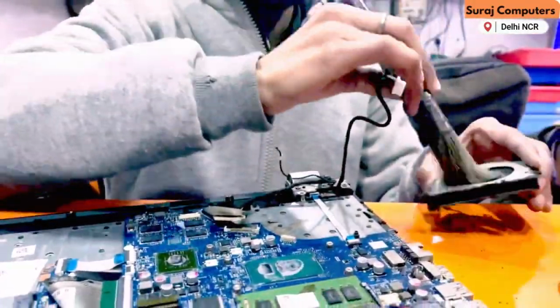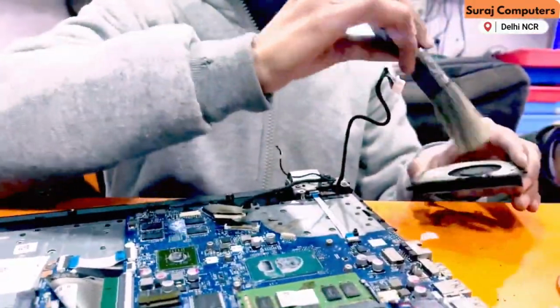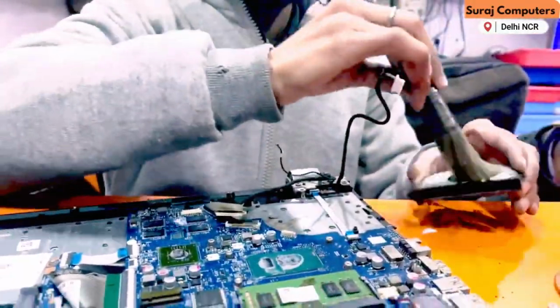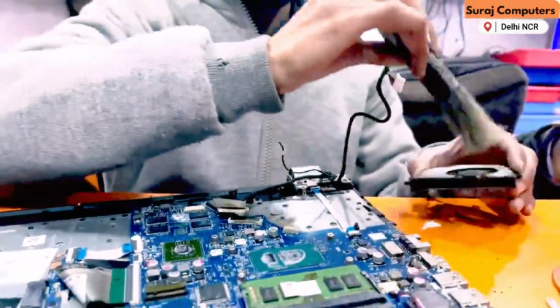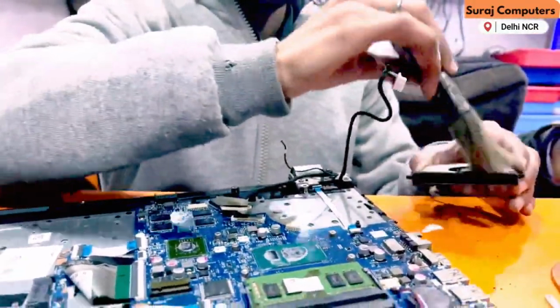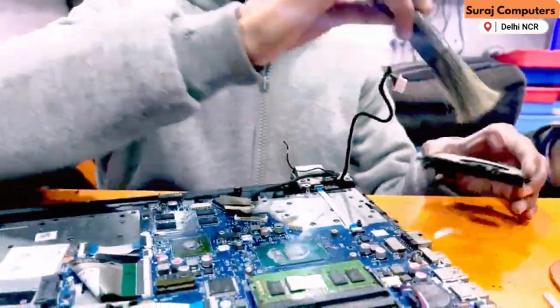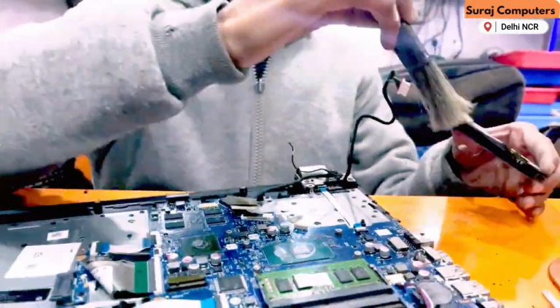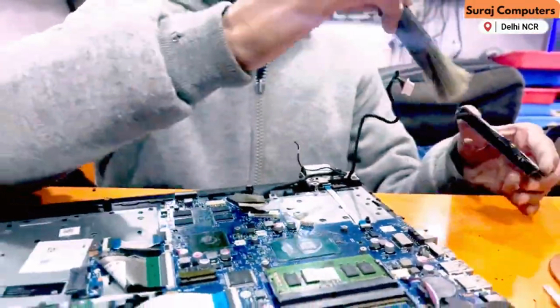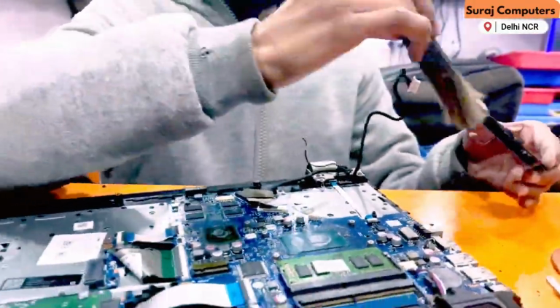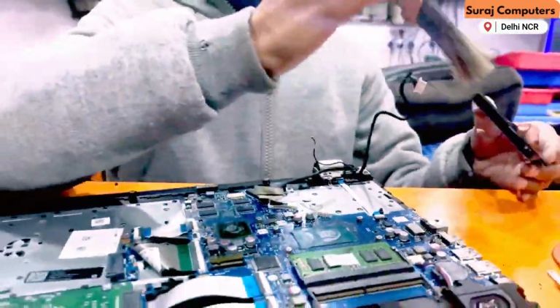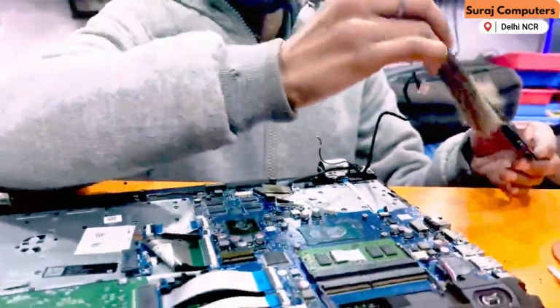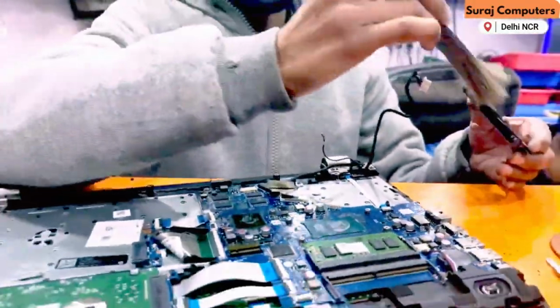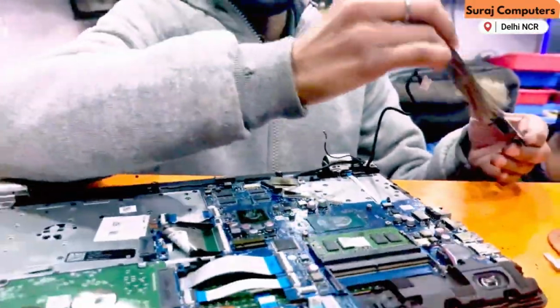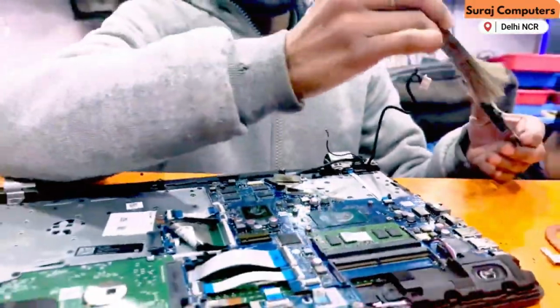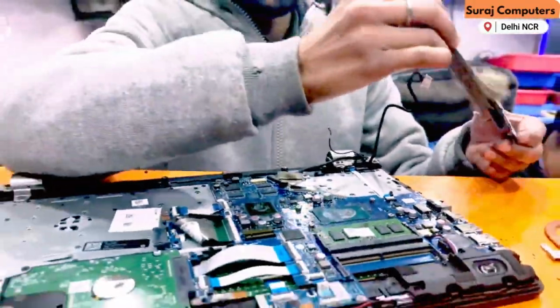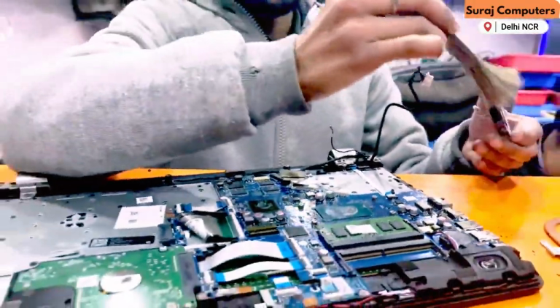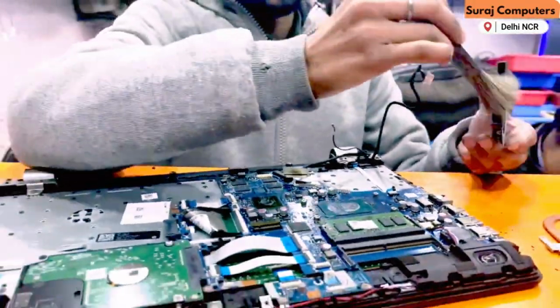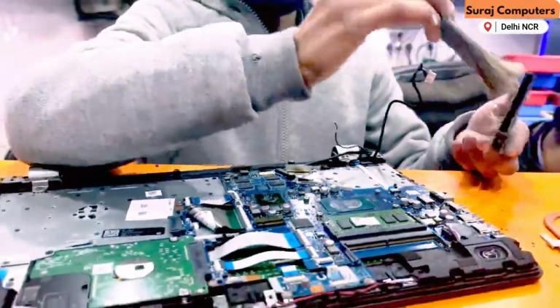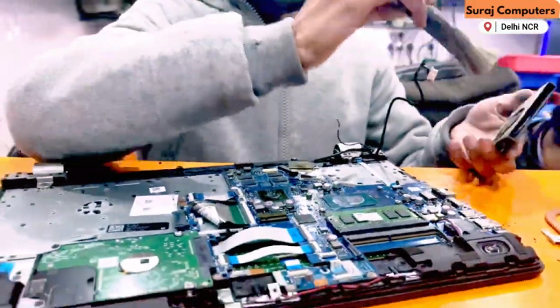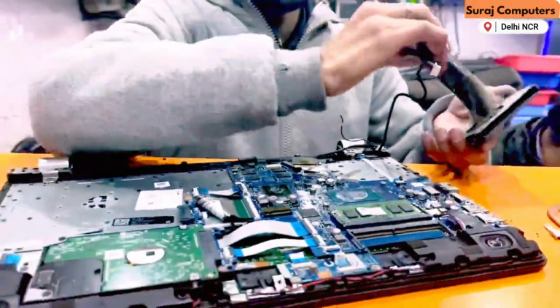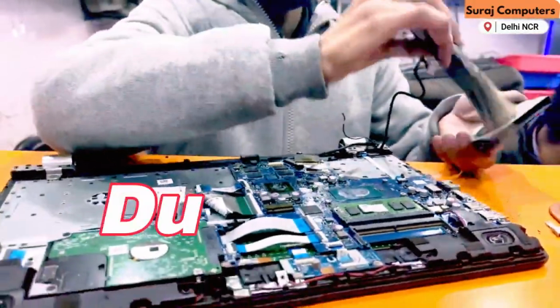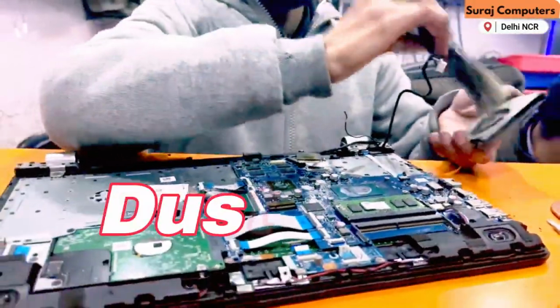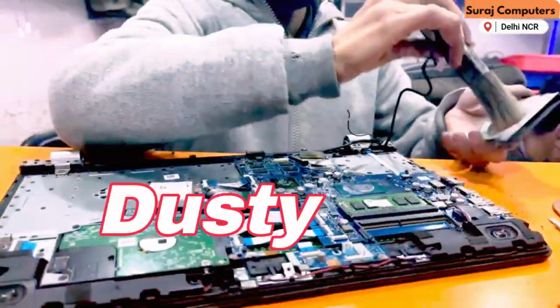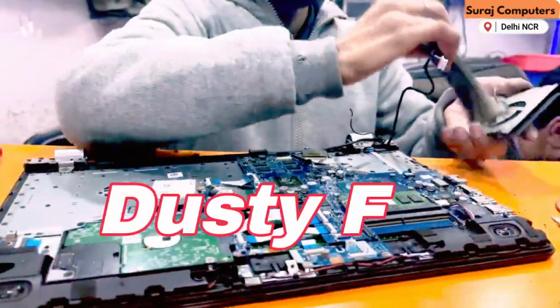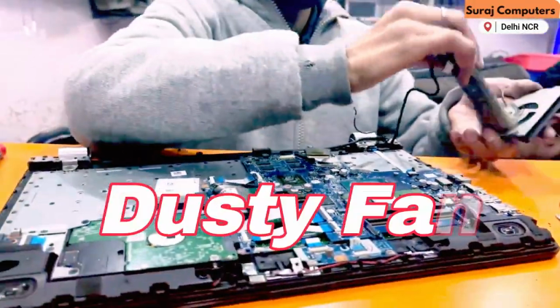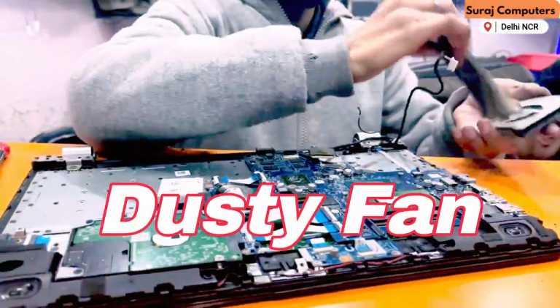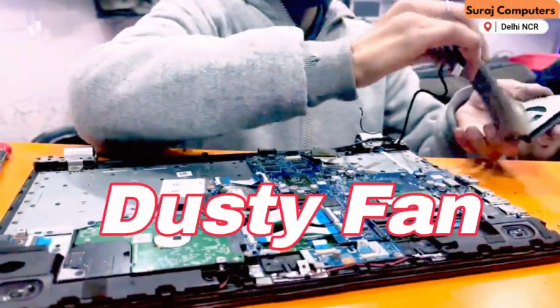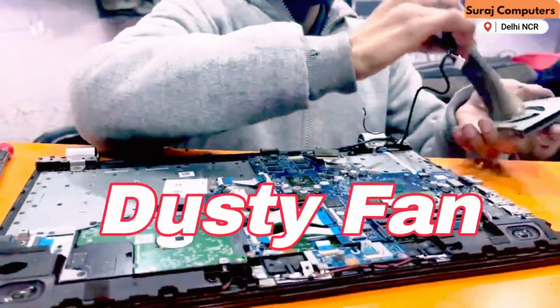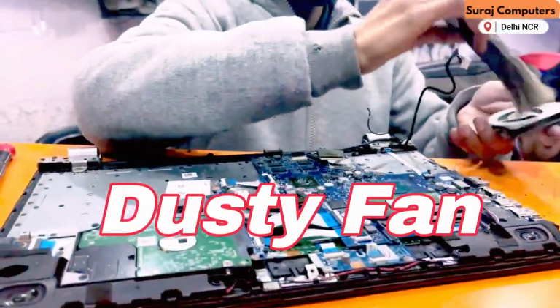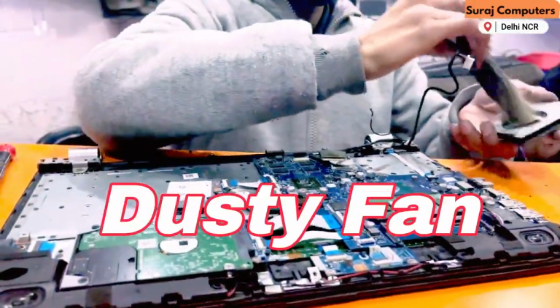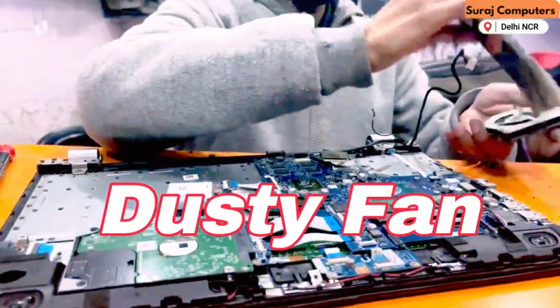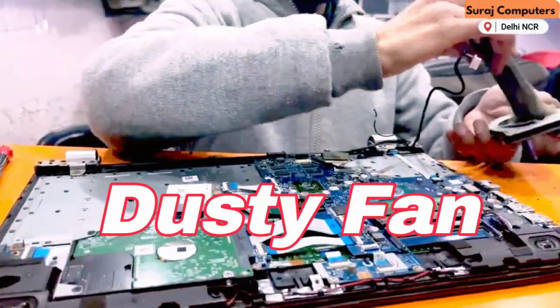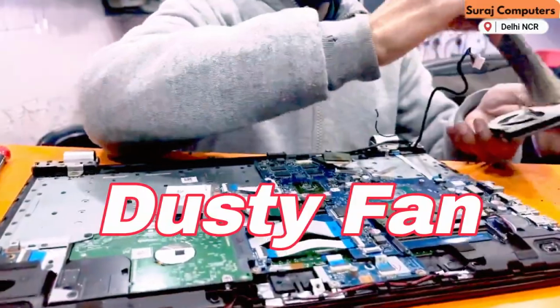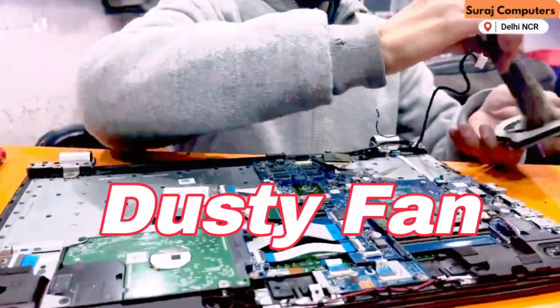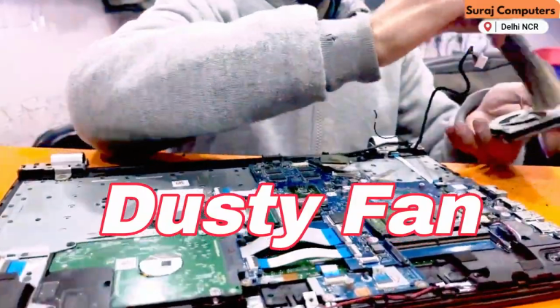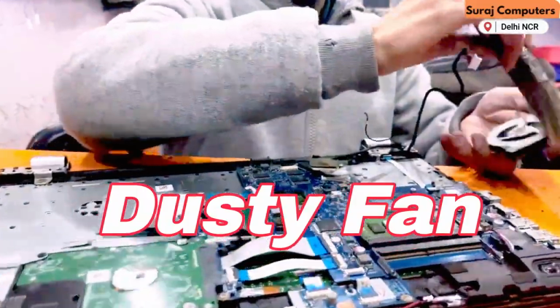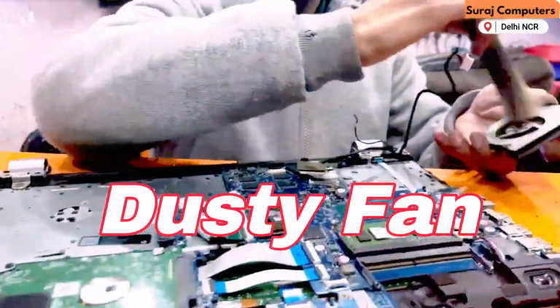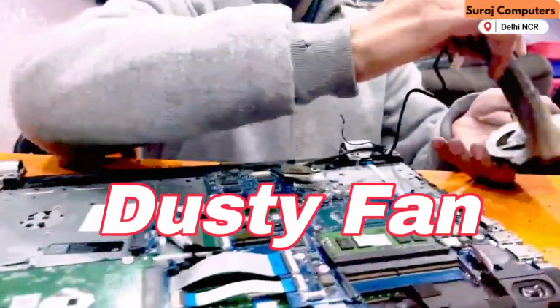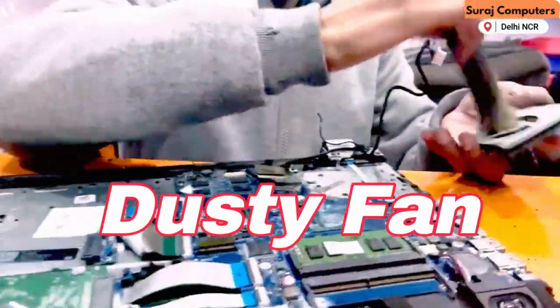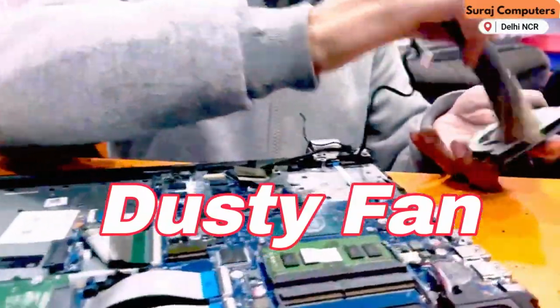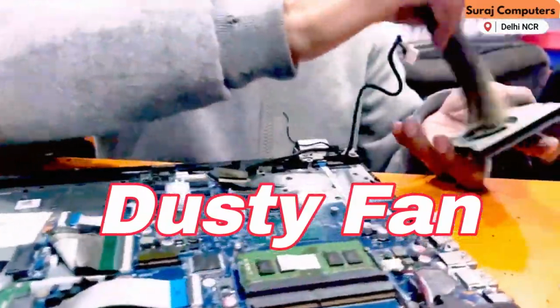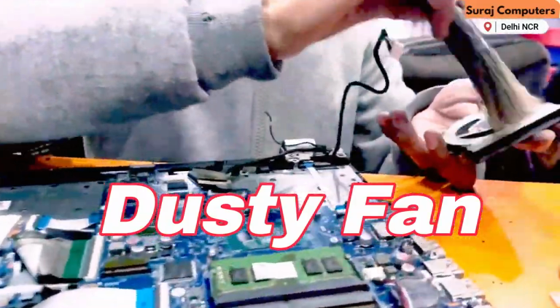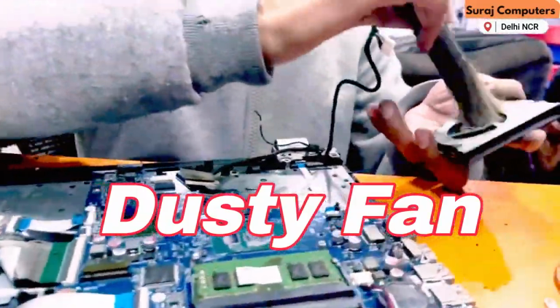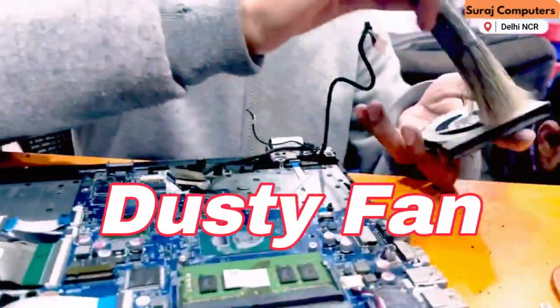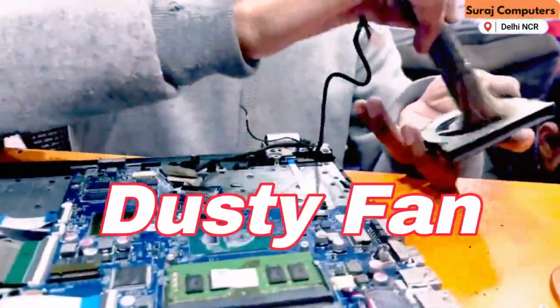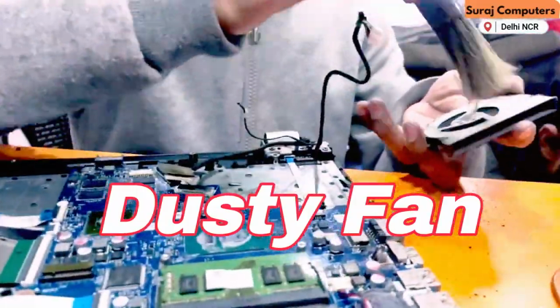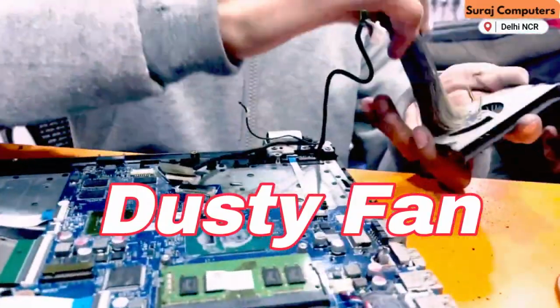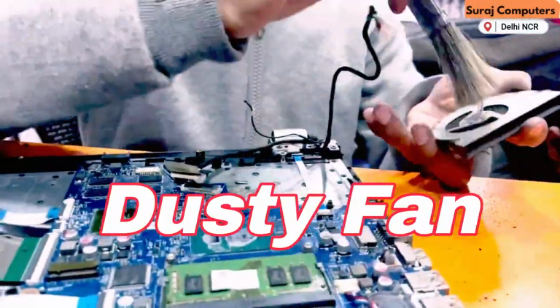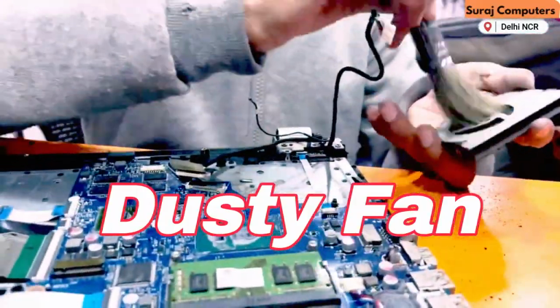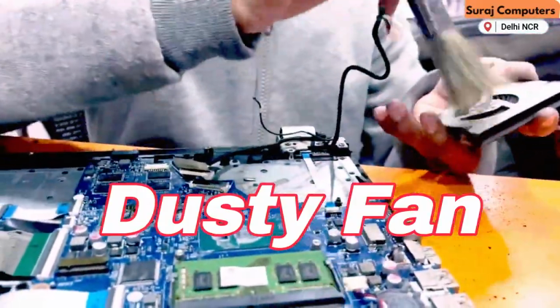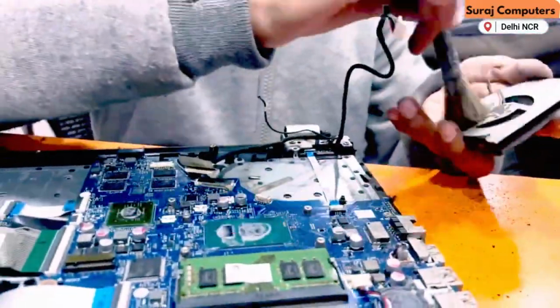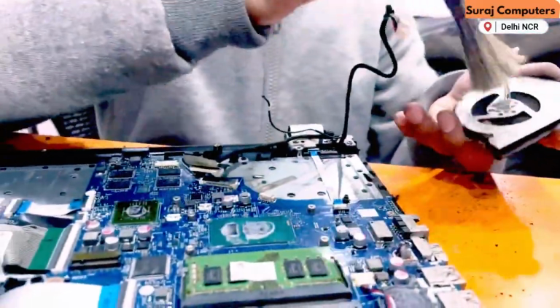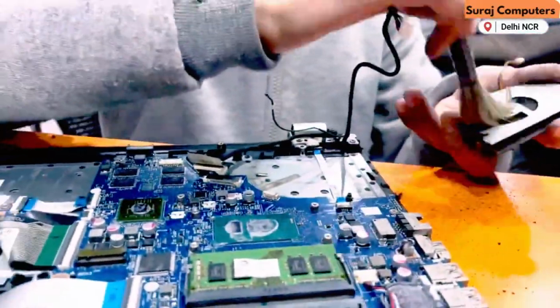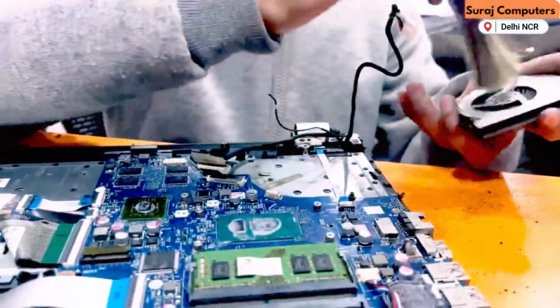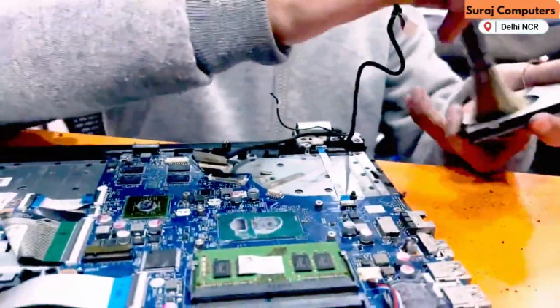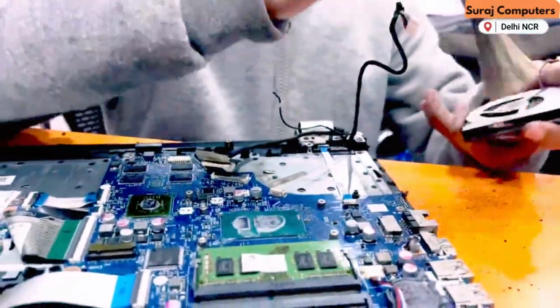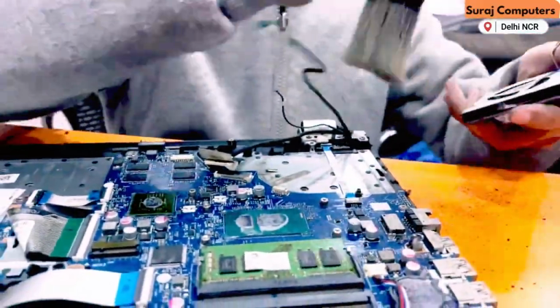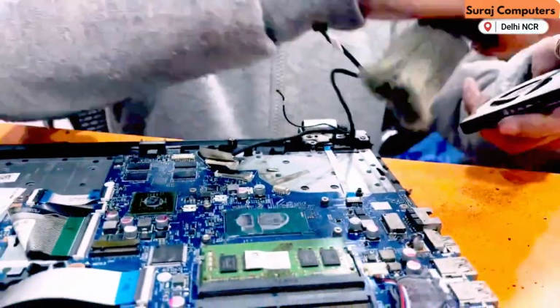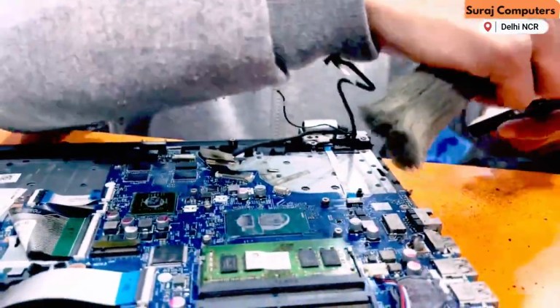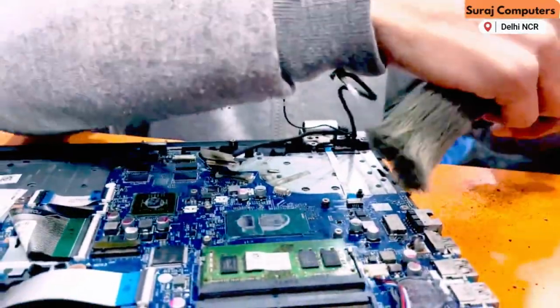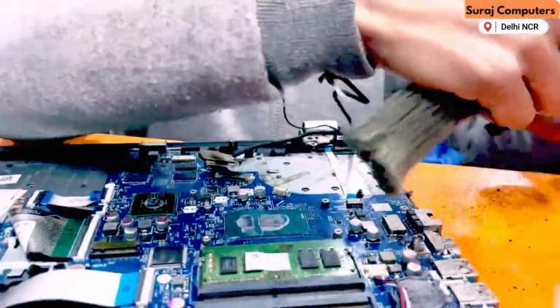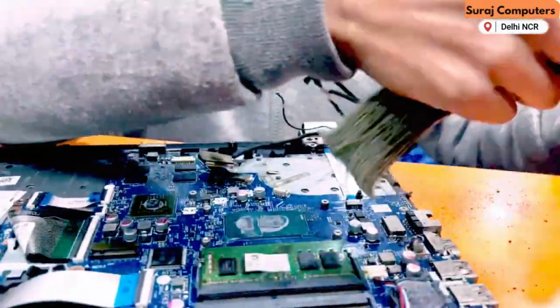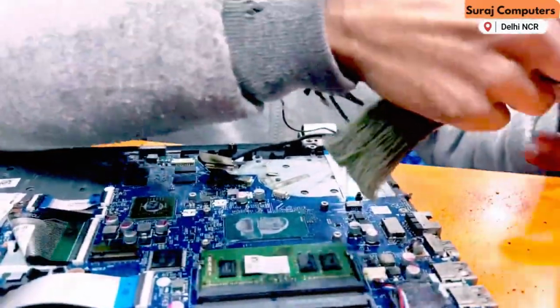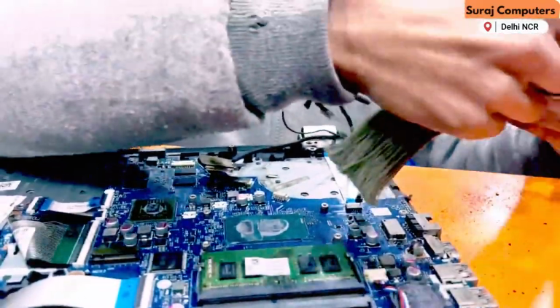As you can see, the fan has a lot of dust and debris. We will clean it. The laptop has been opened fully and we will service it as well.